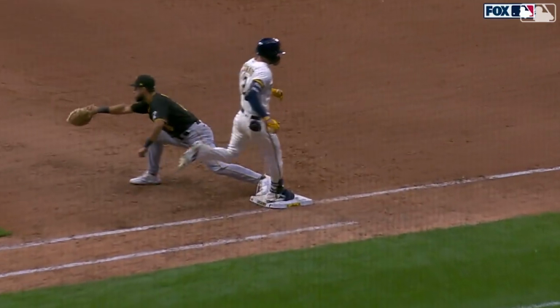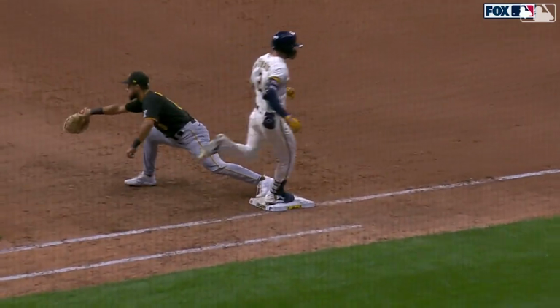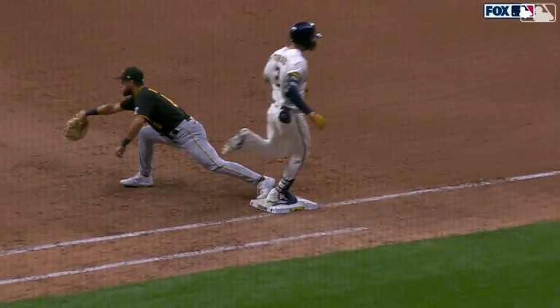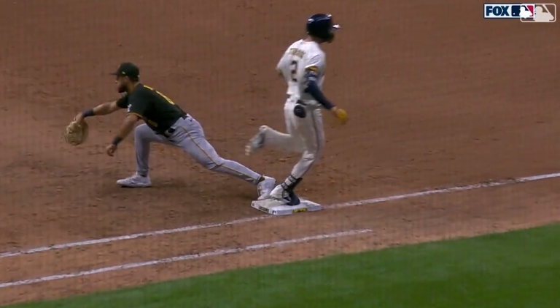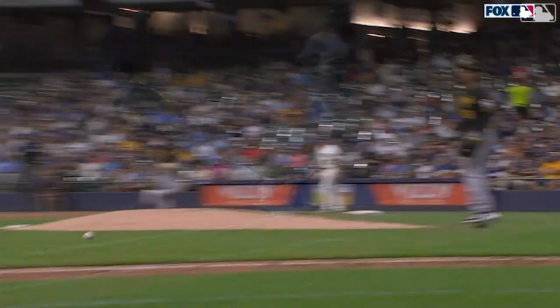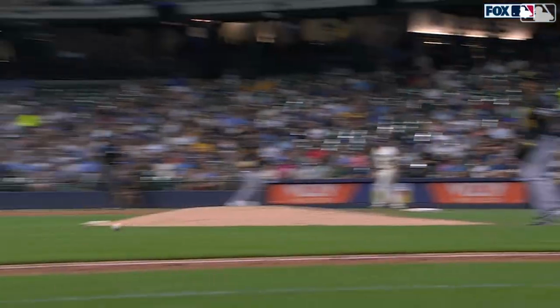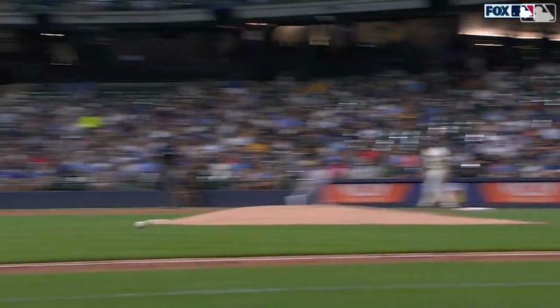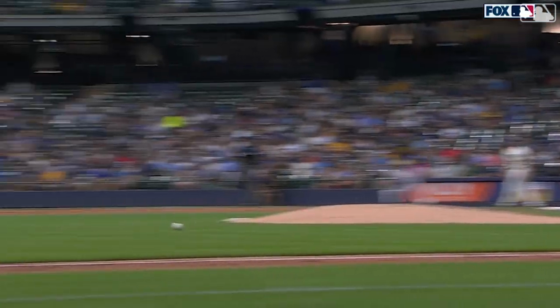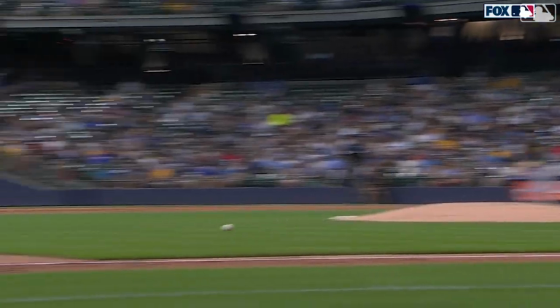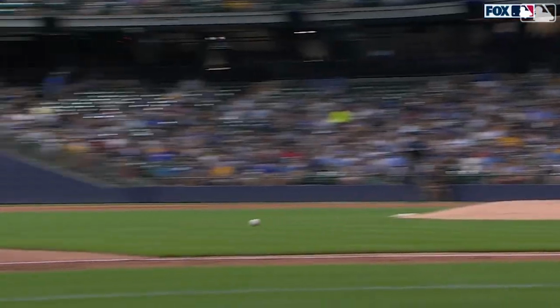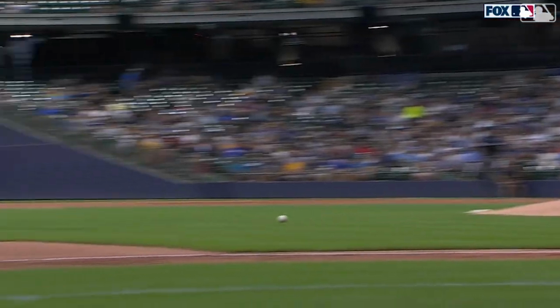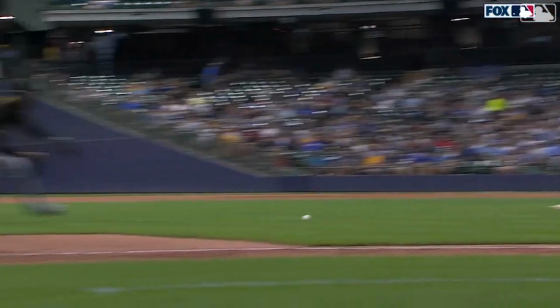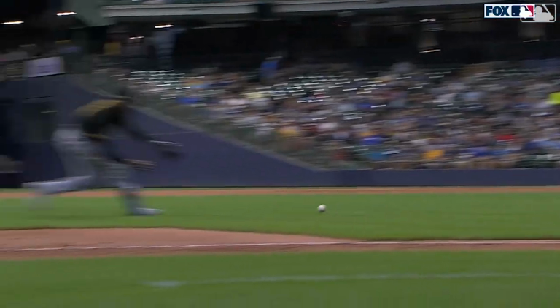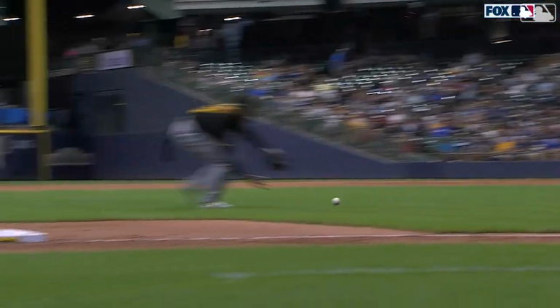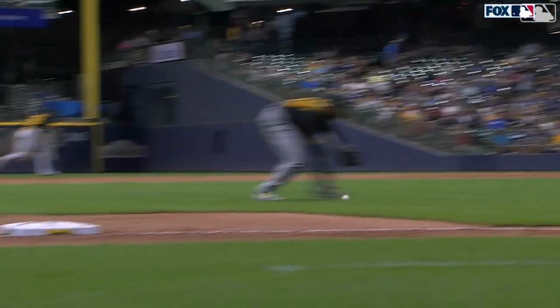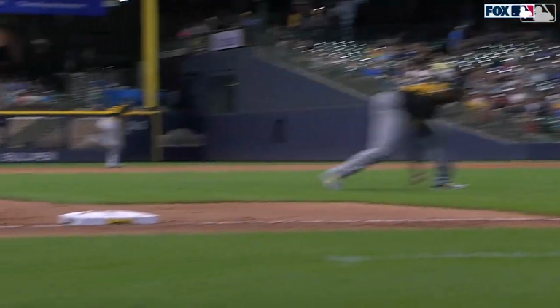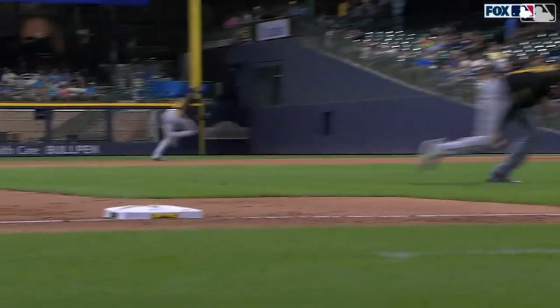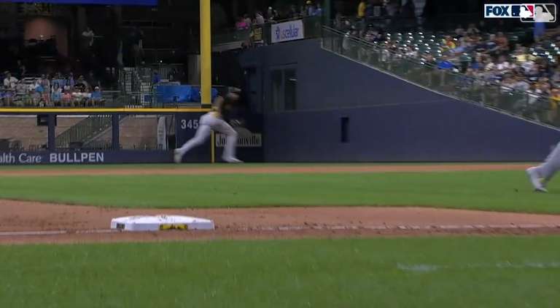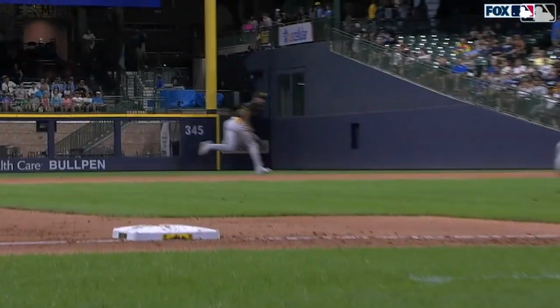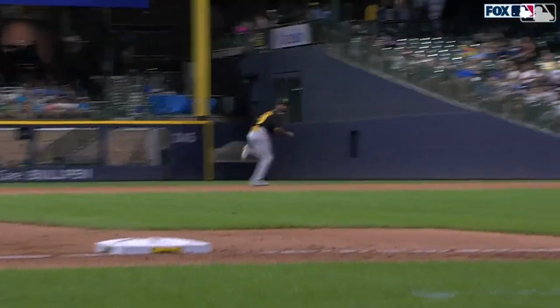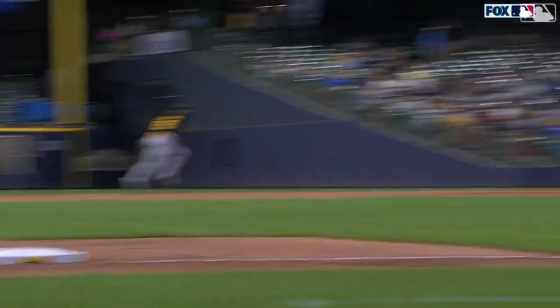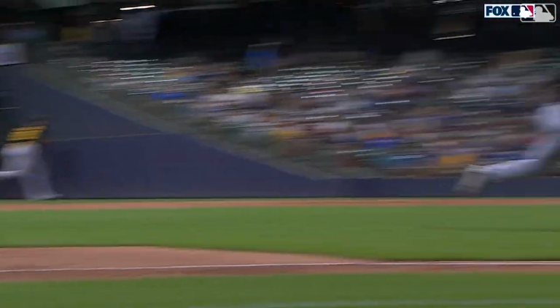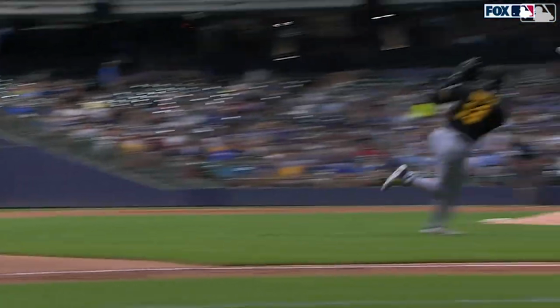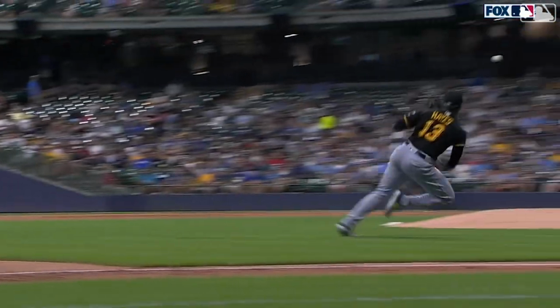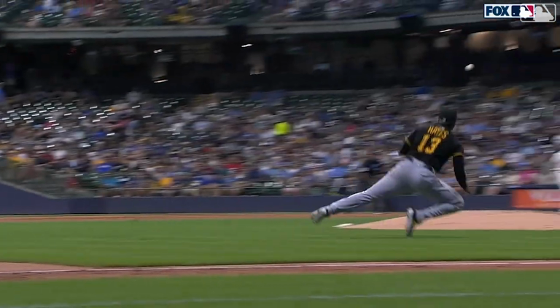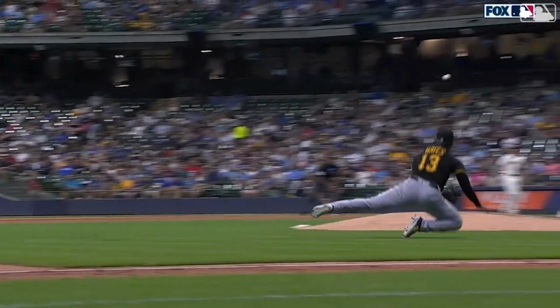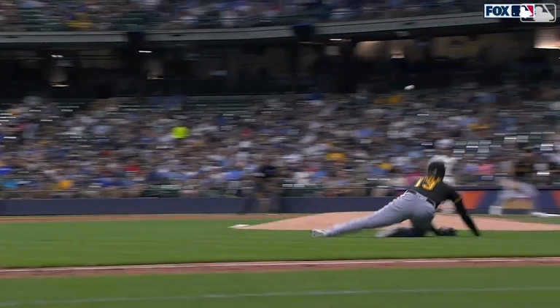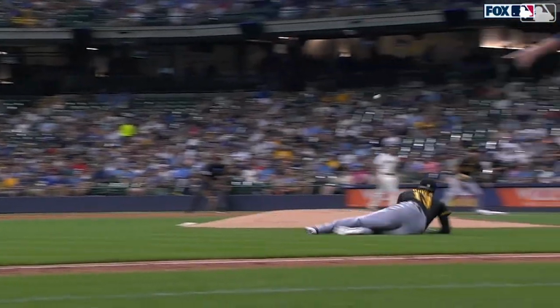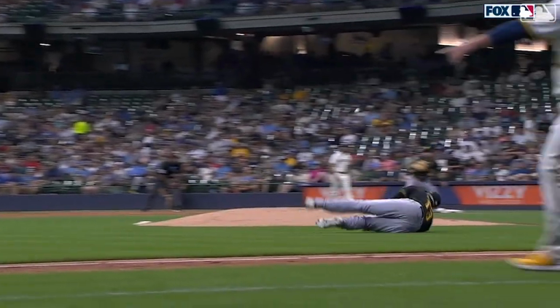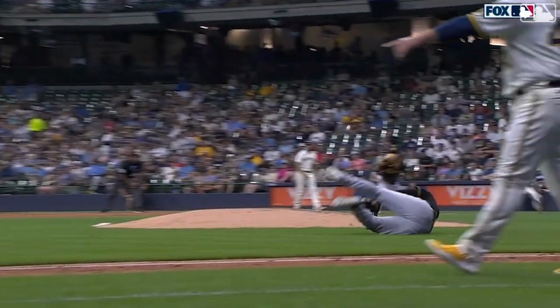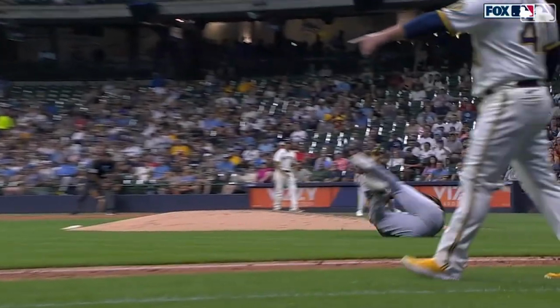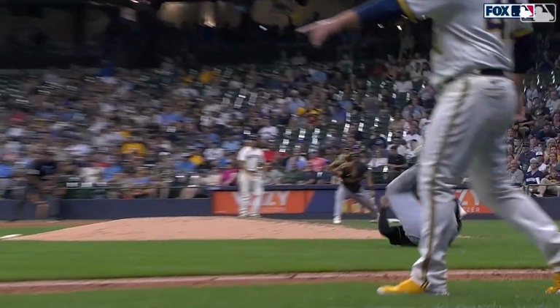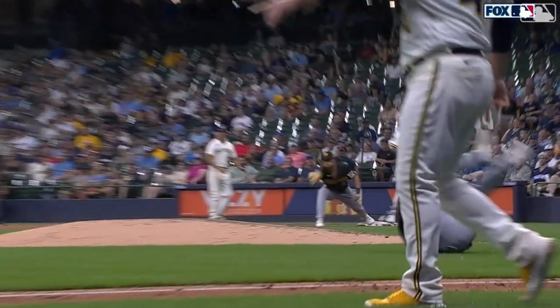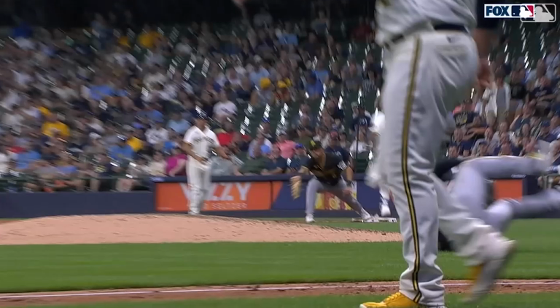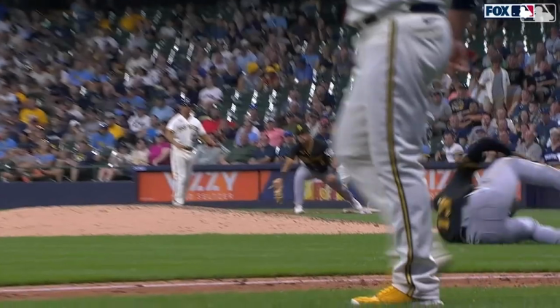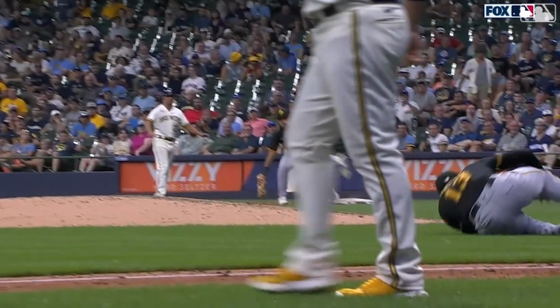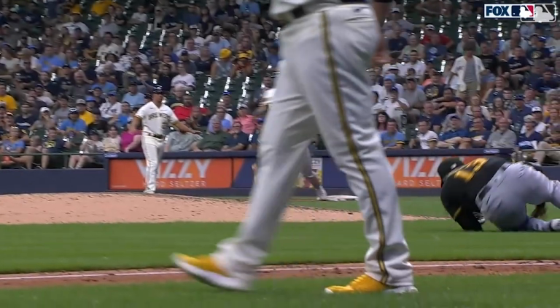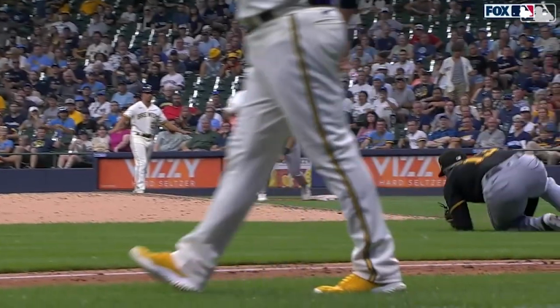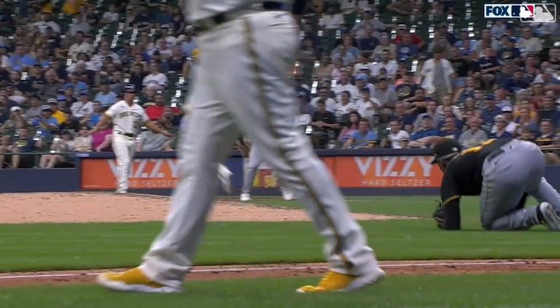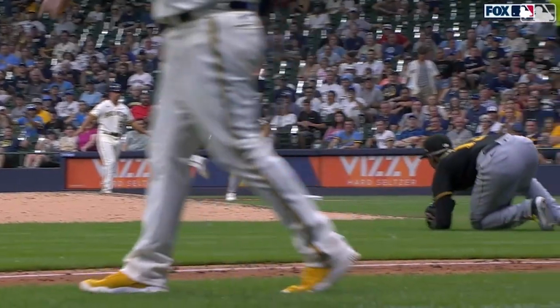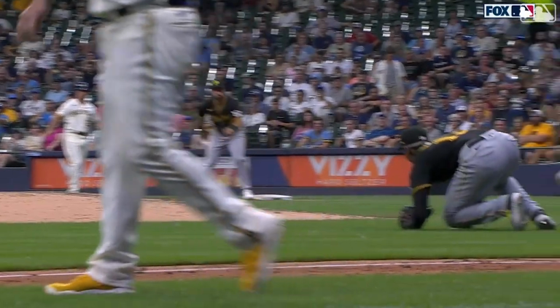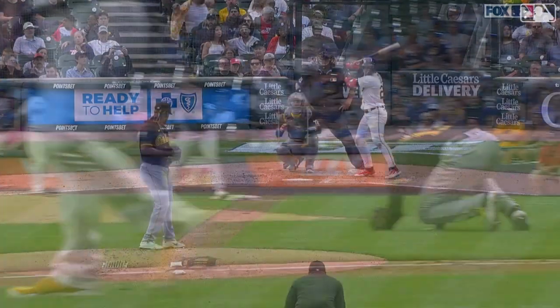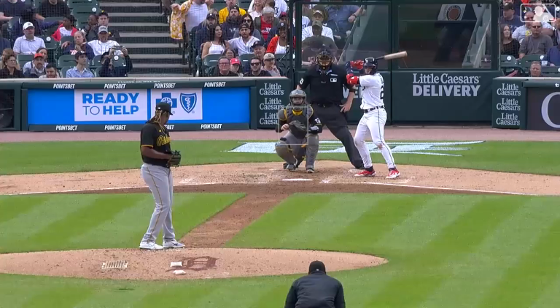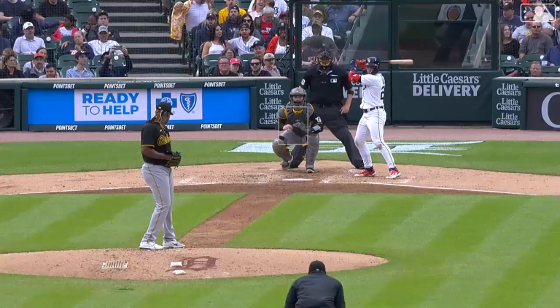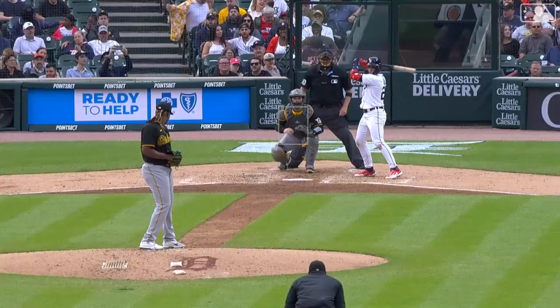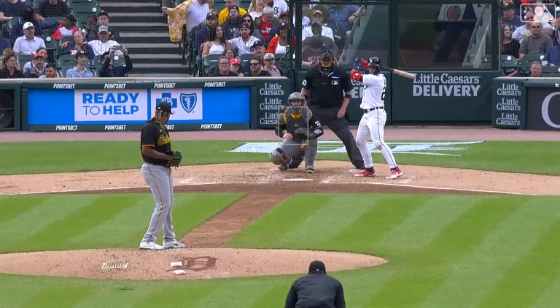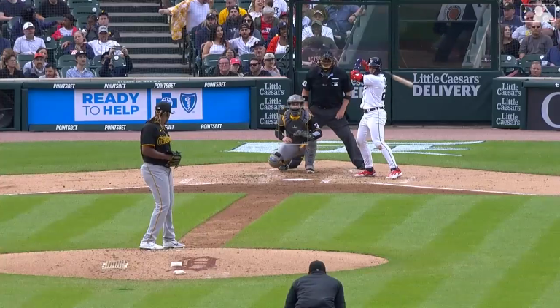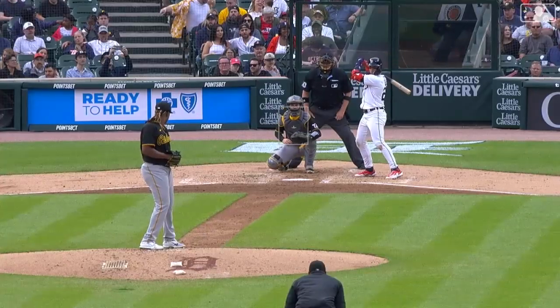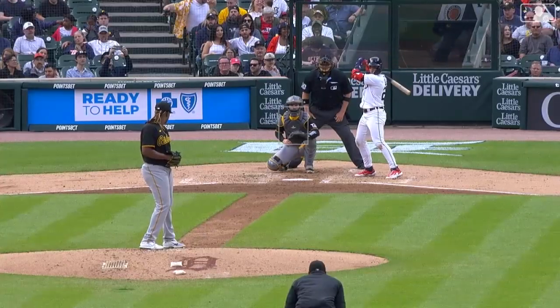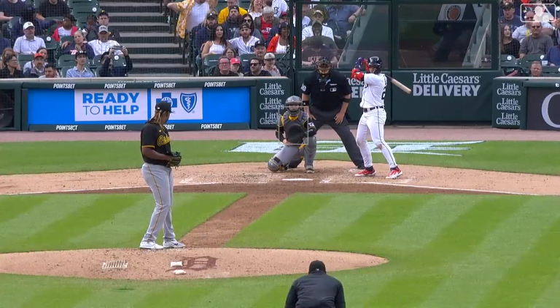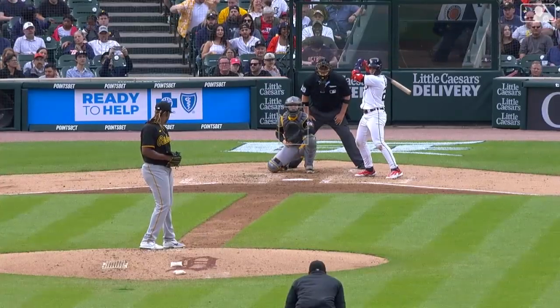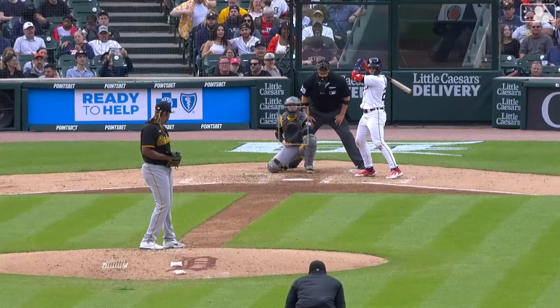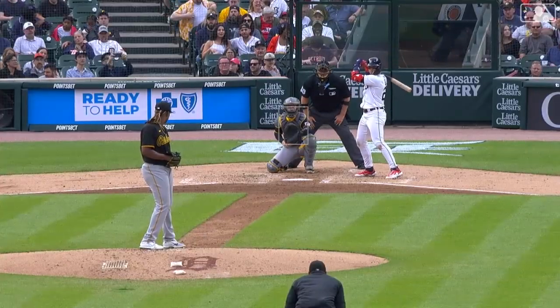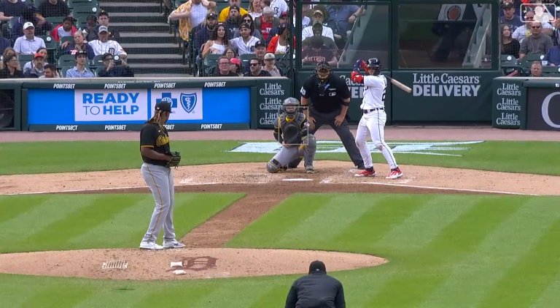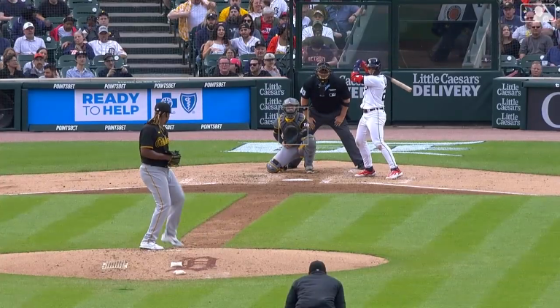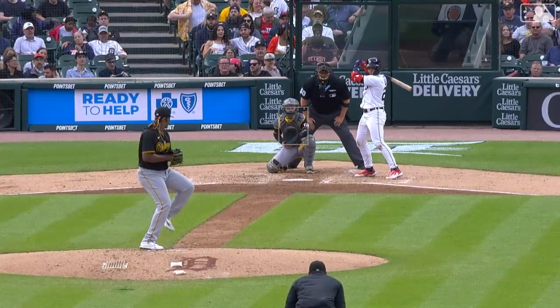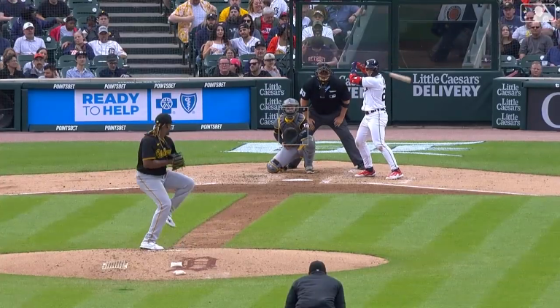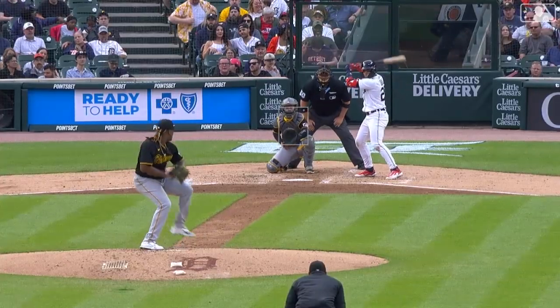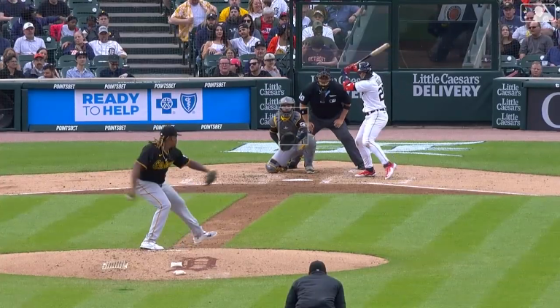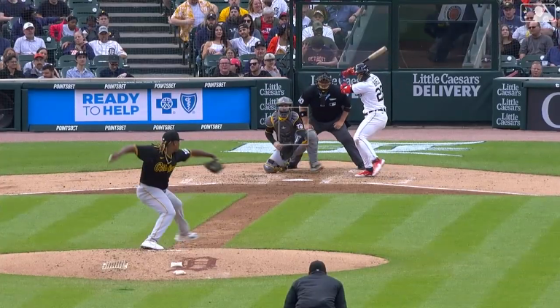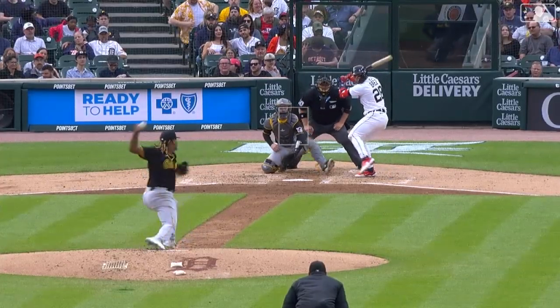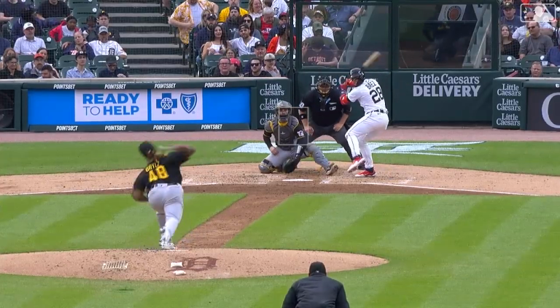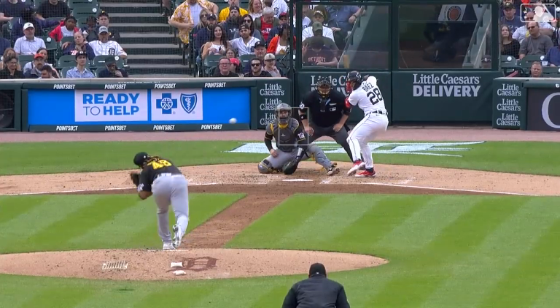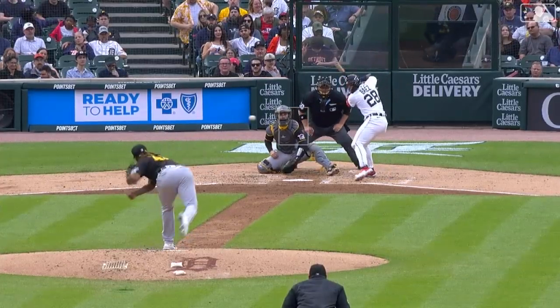Just picture perfect, textbook, whatever you want to call it. Turang can run, too. Six-year, $140 million deal.